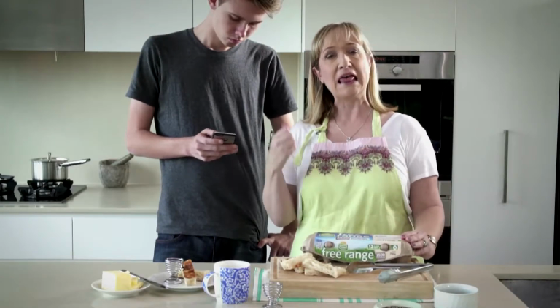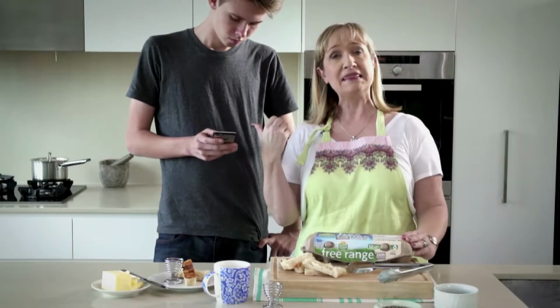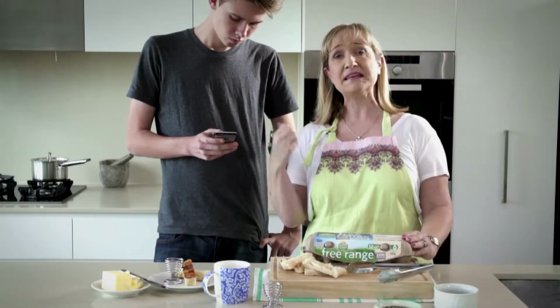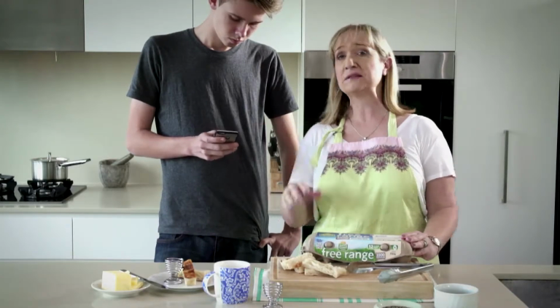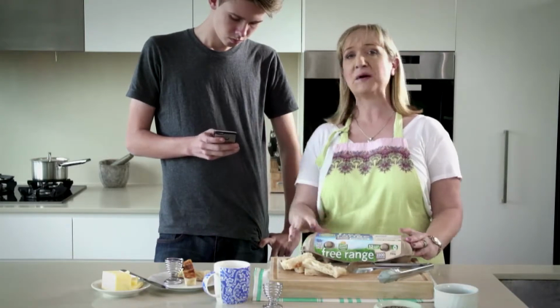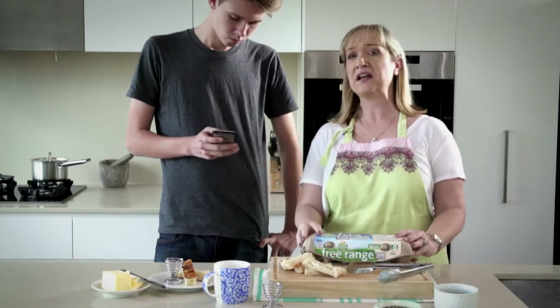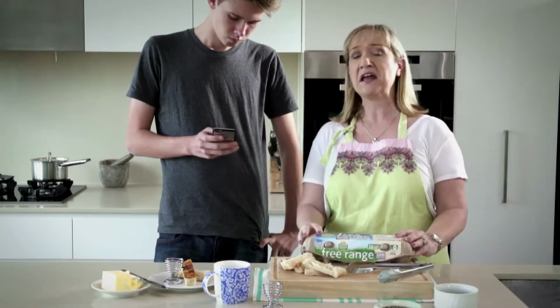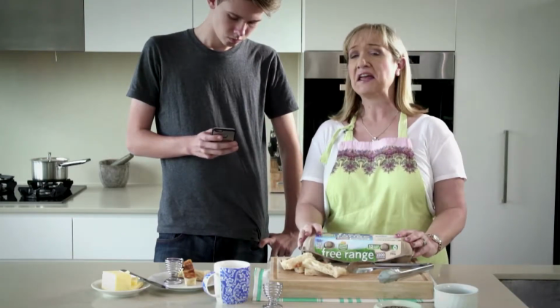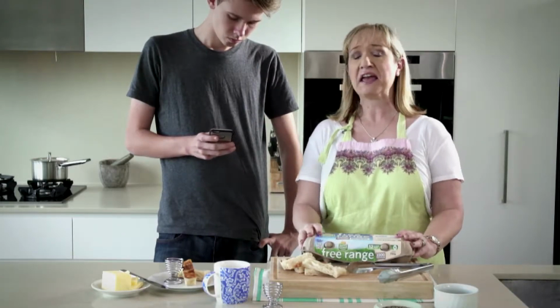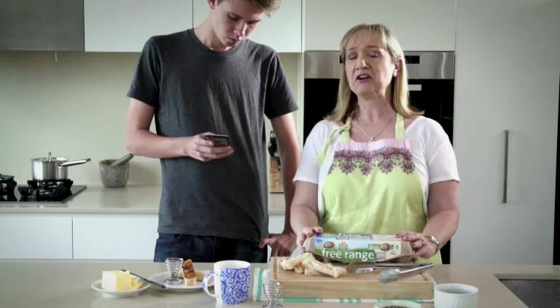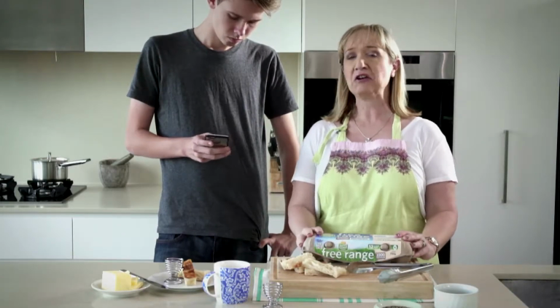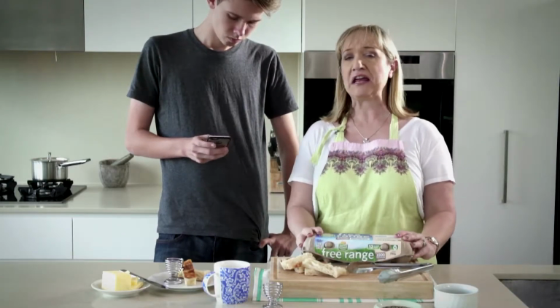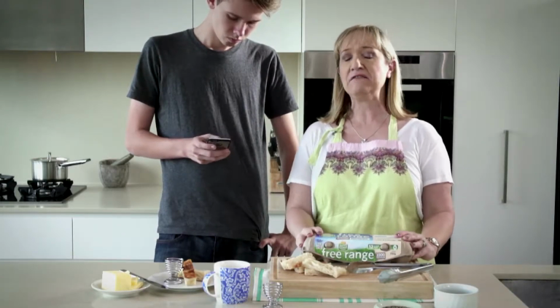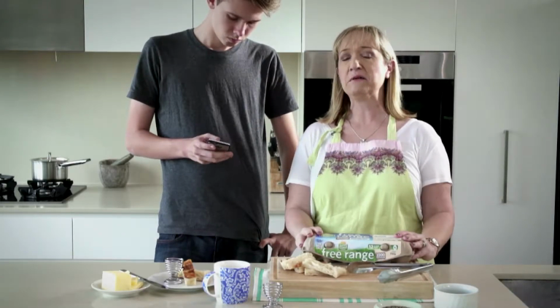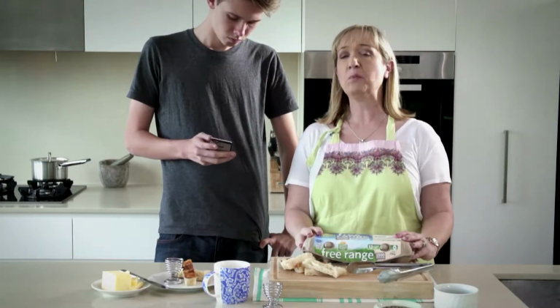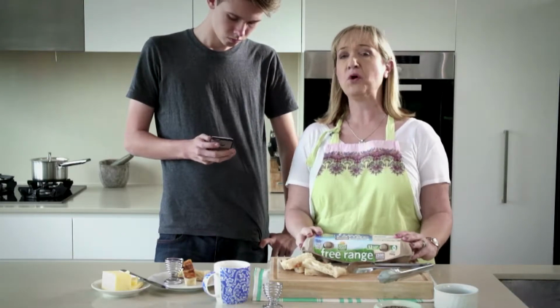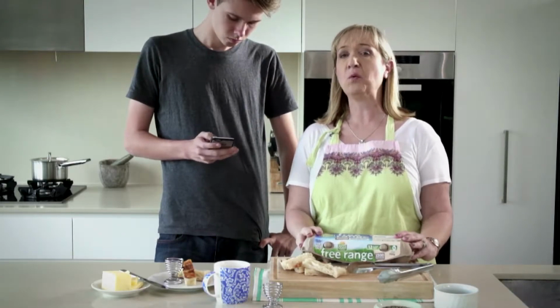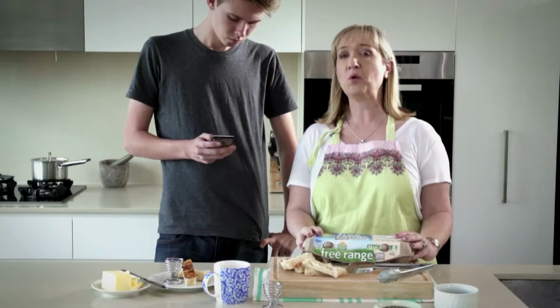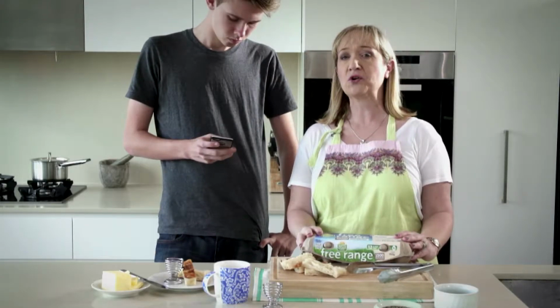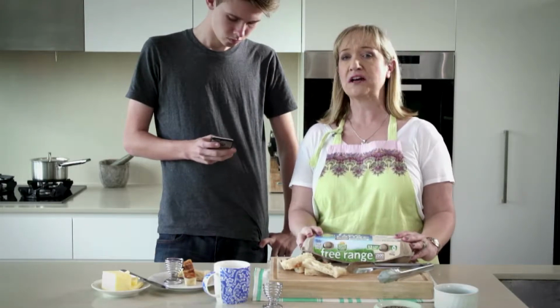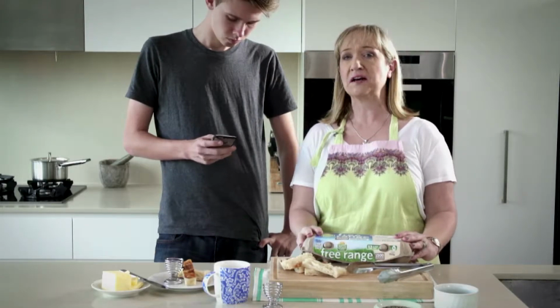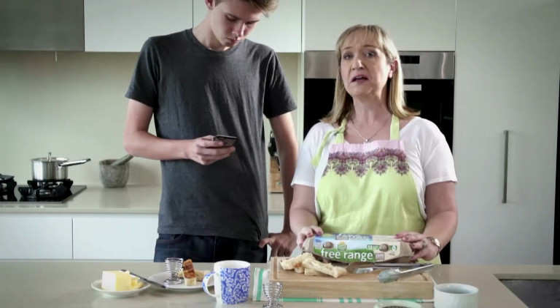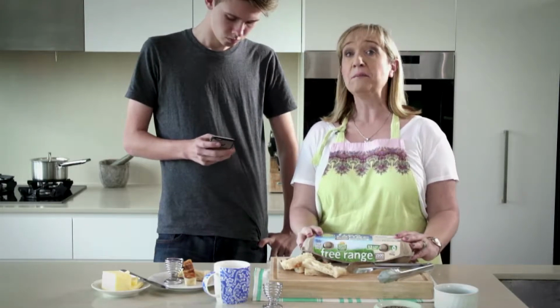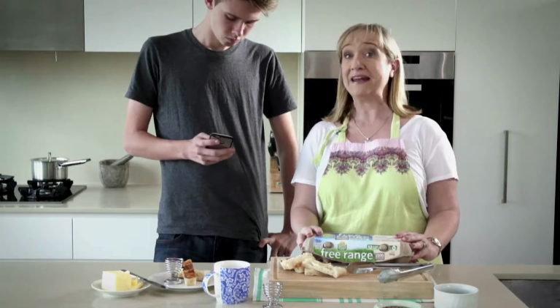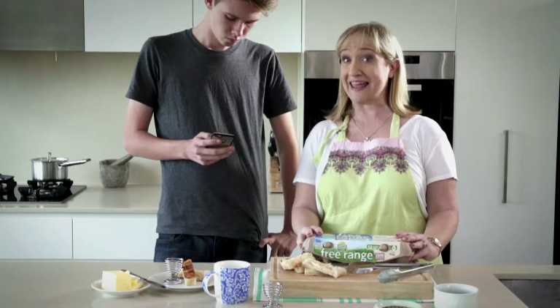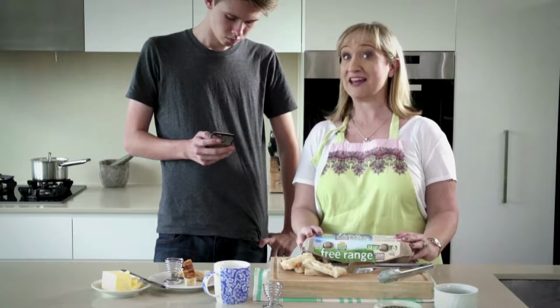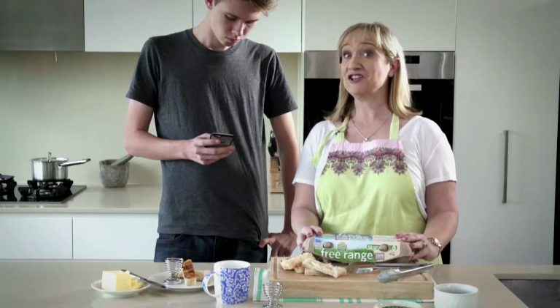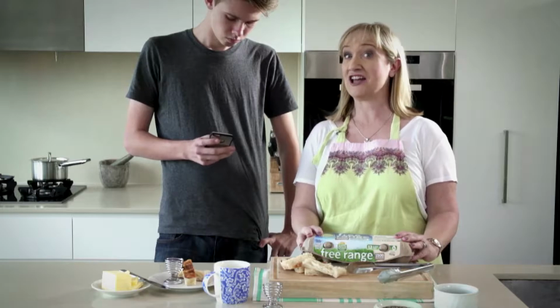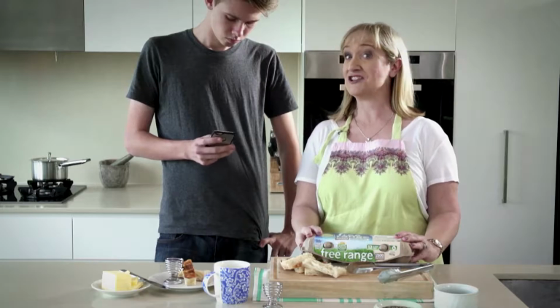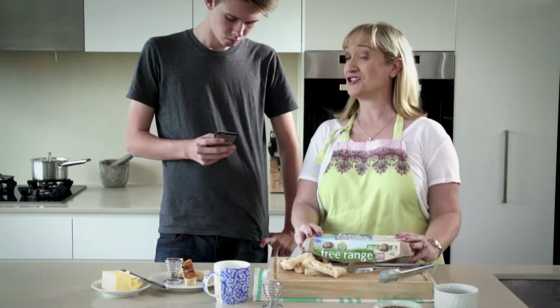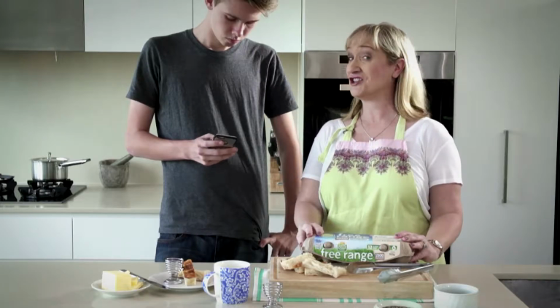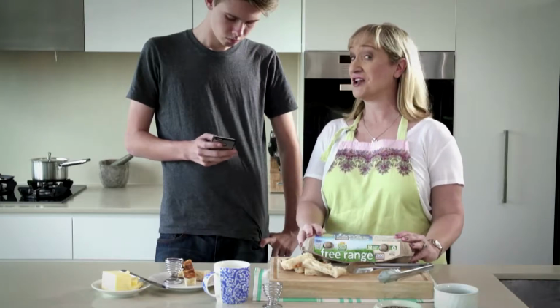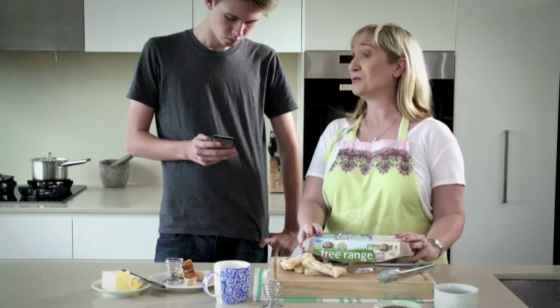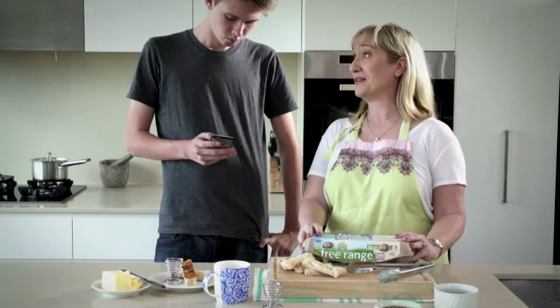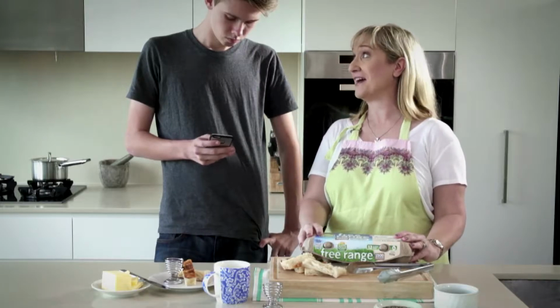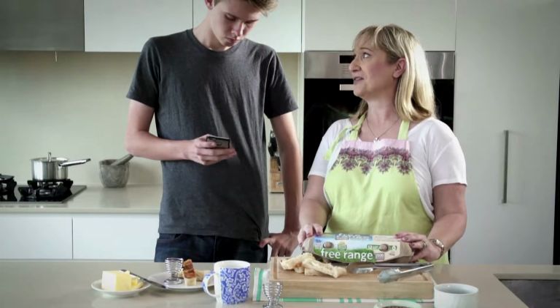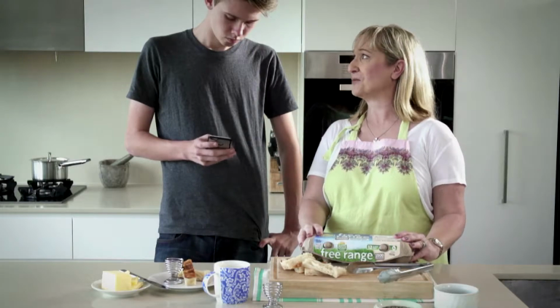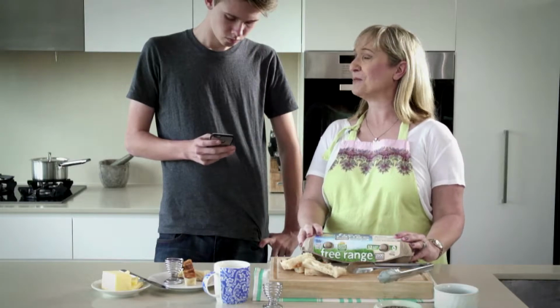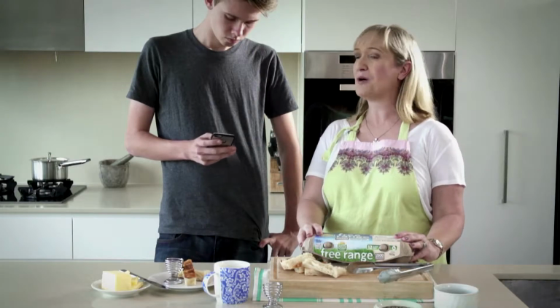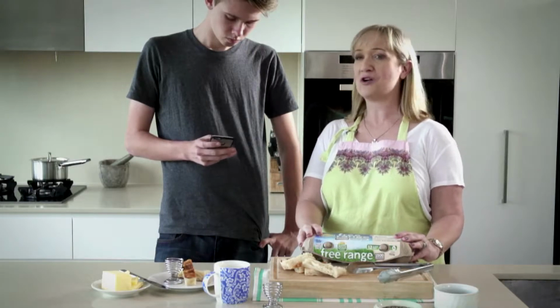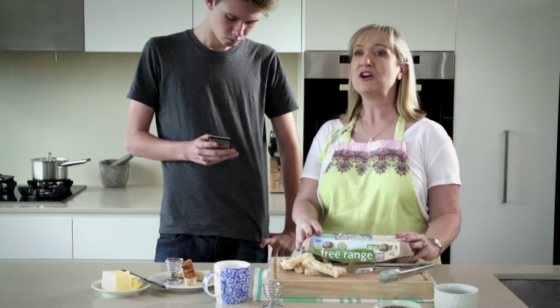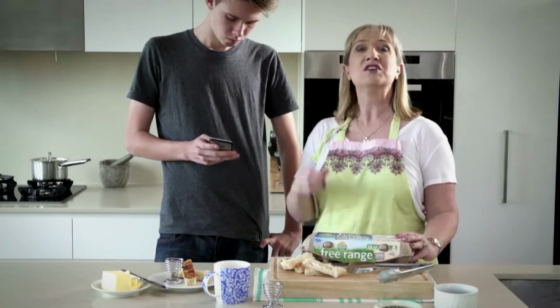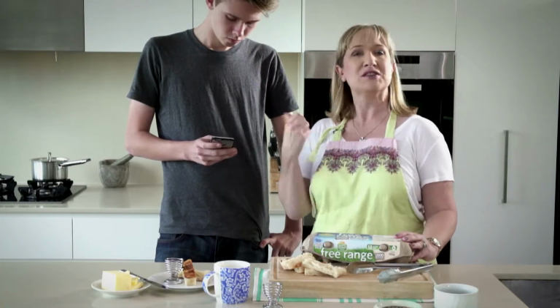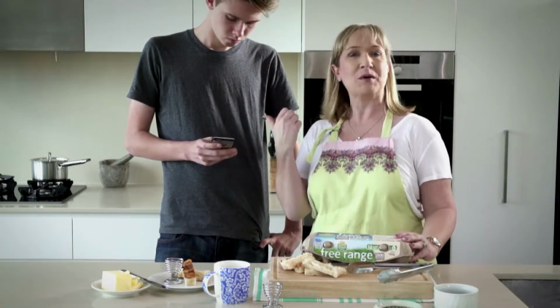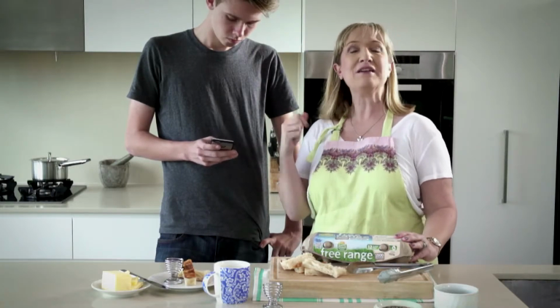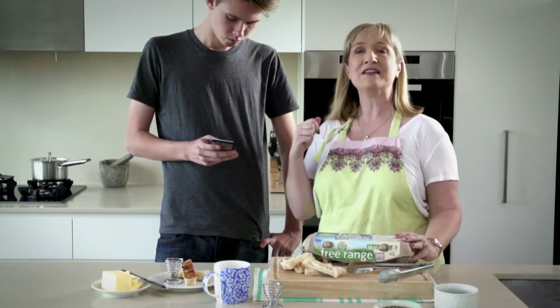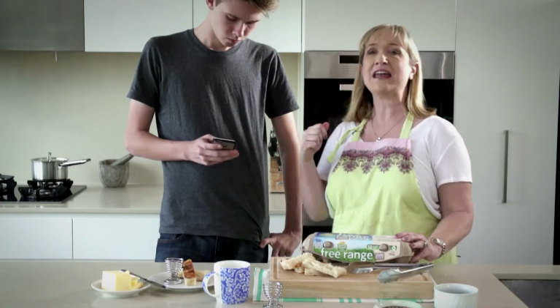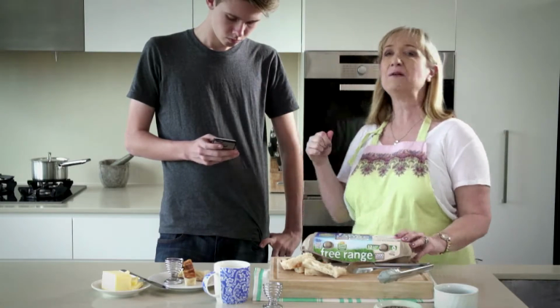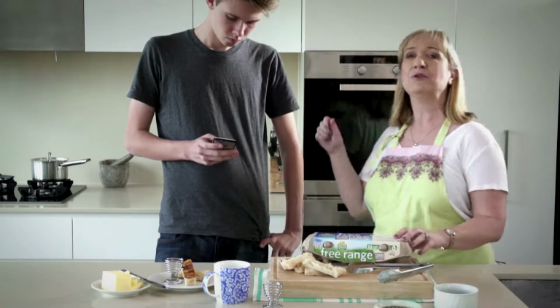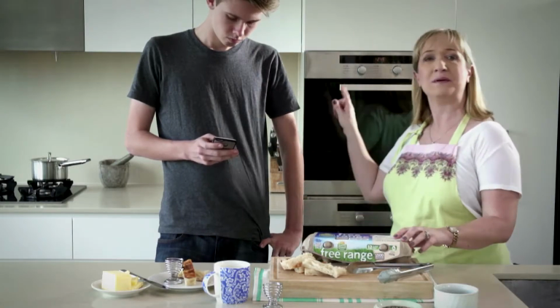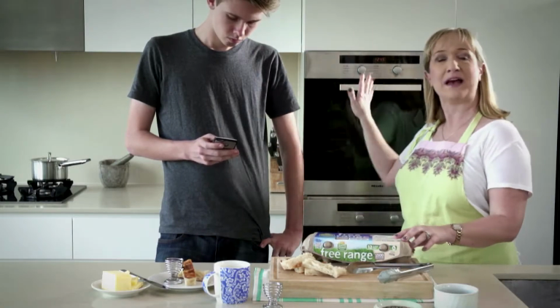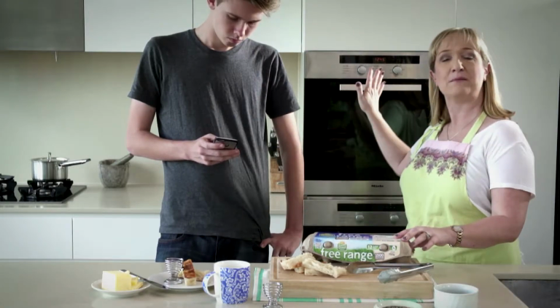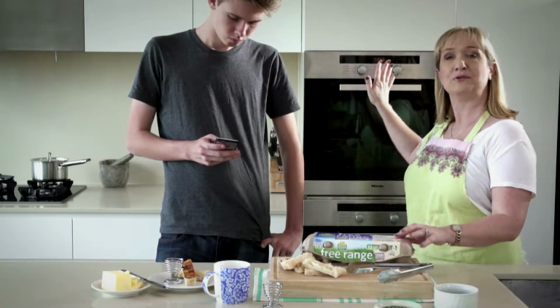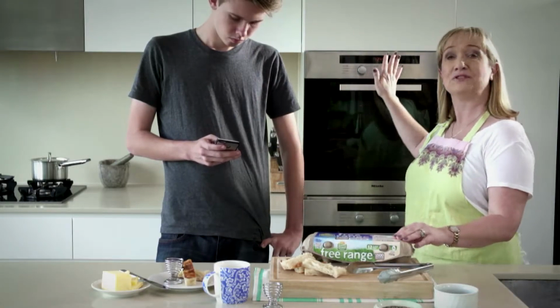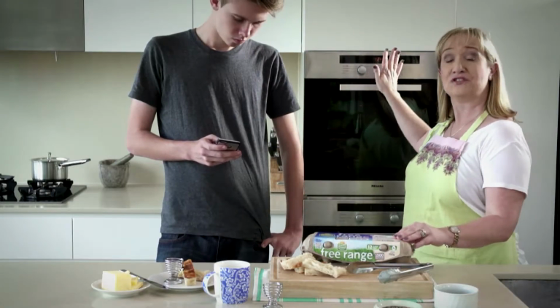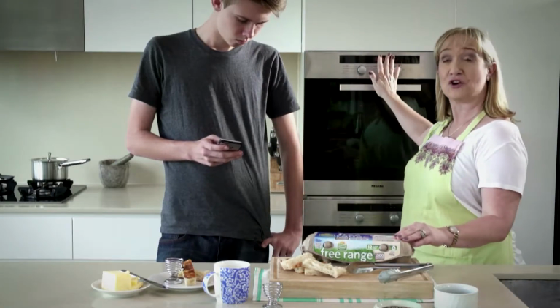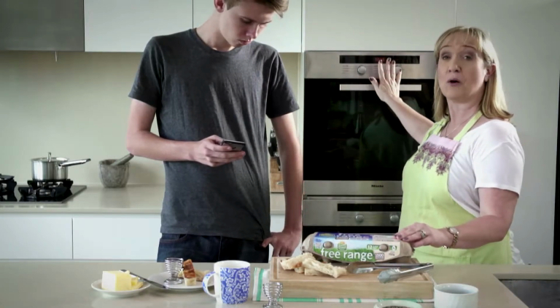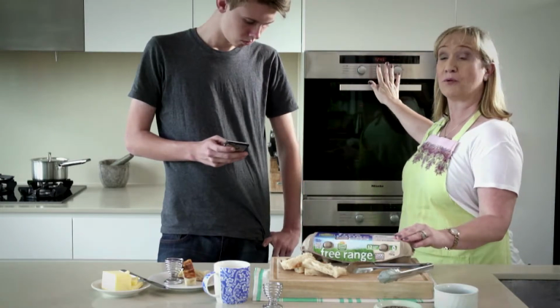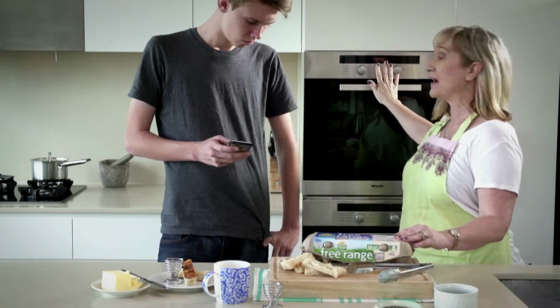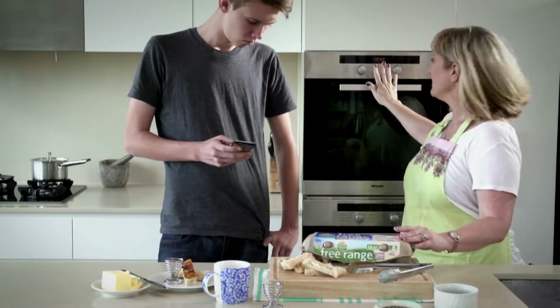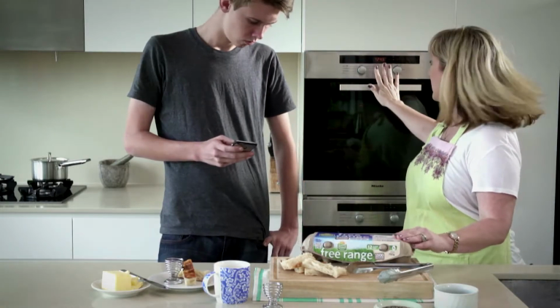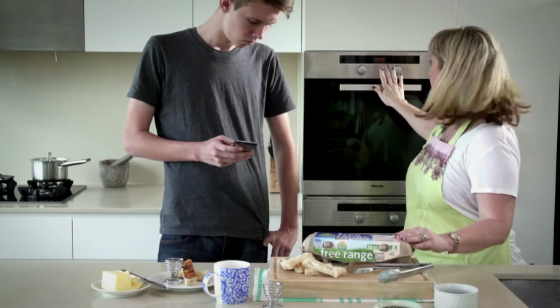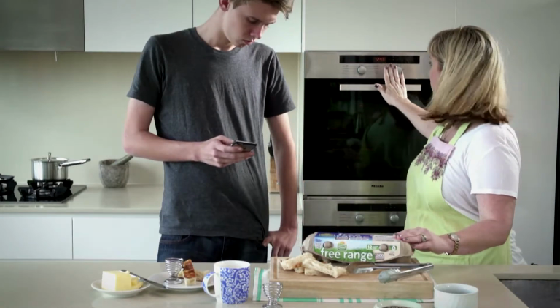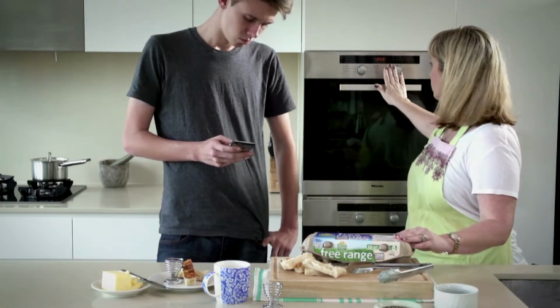This one cannot even boil water, but he can change the channel without the remote, so even he would be able to operate the oven.